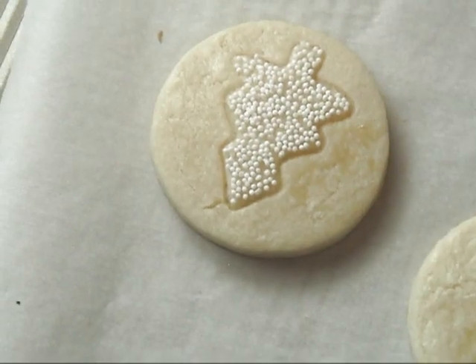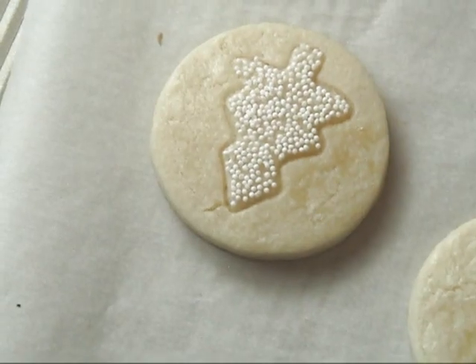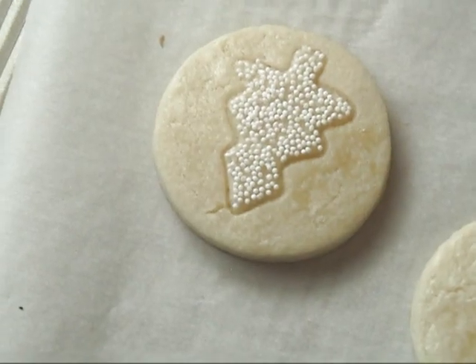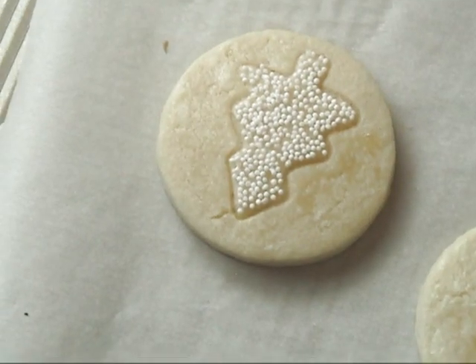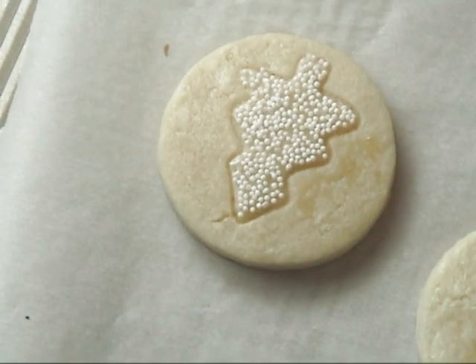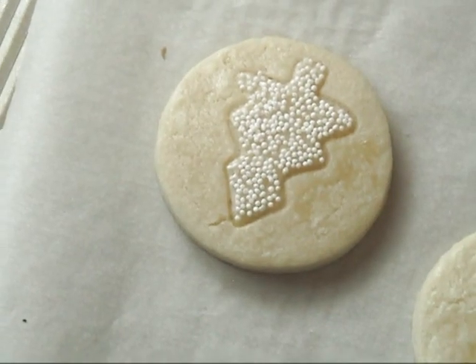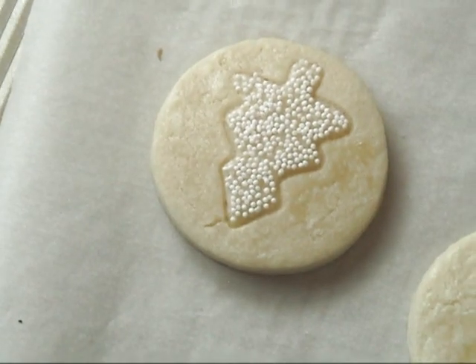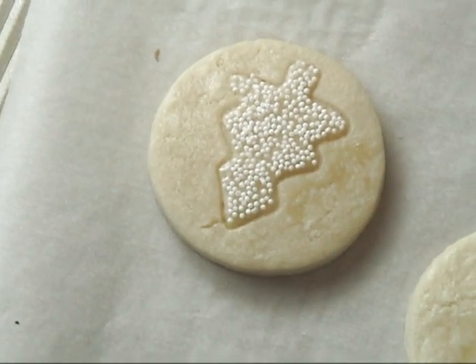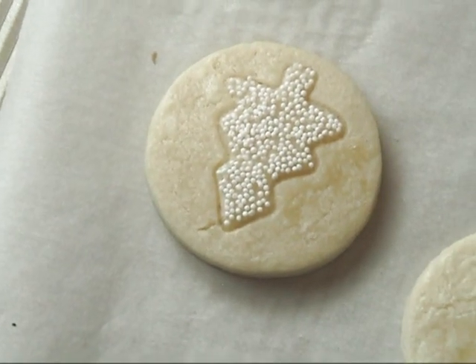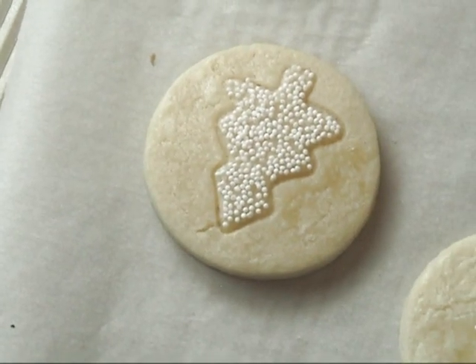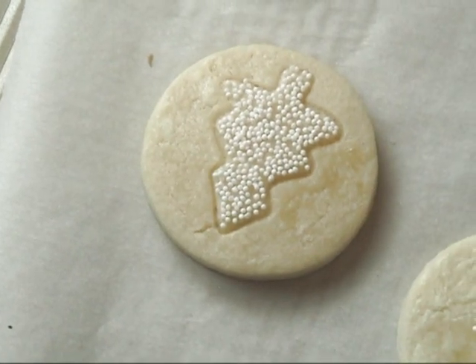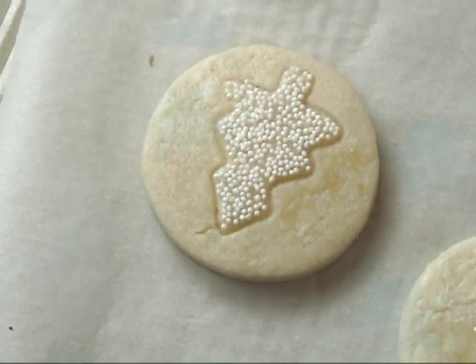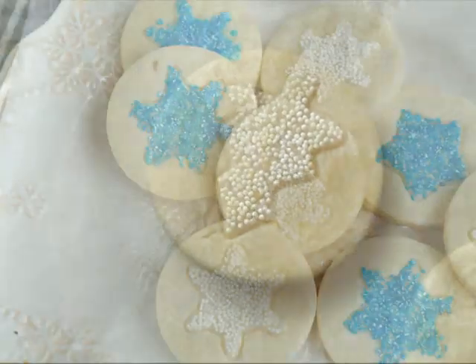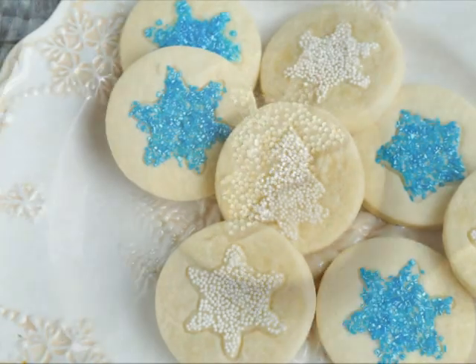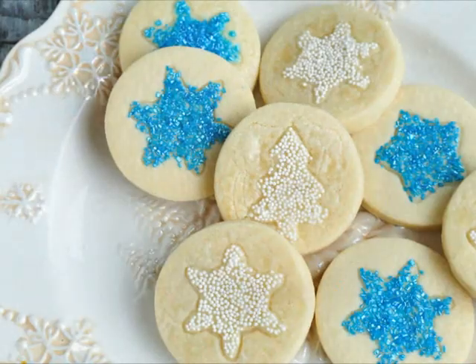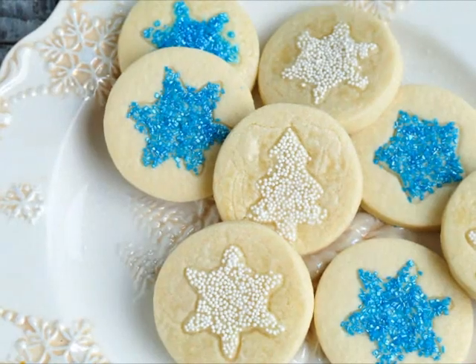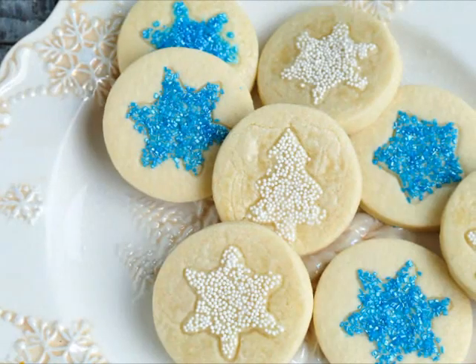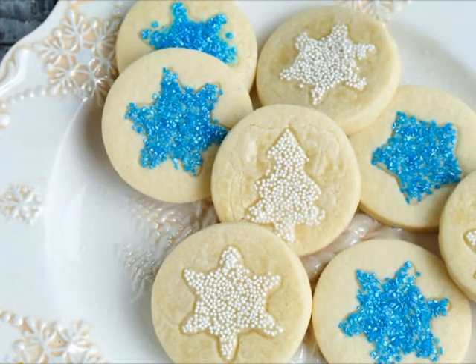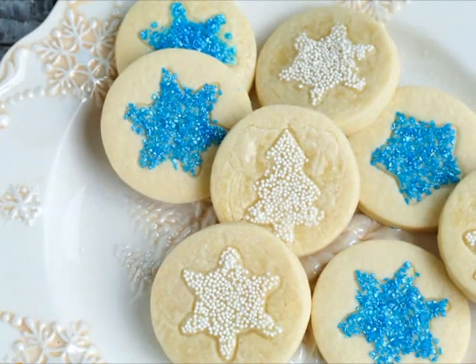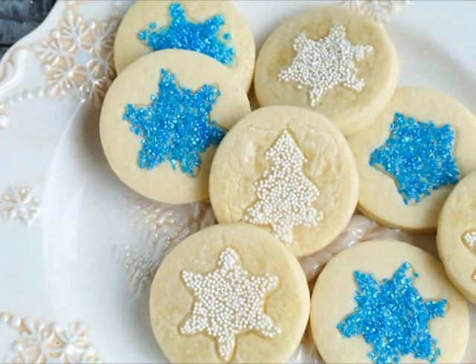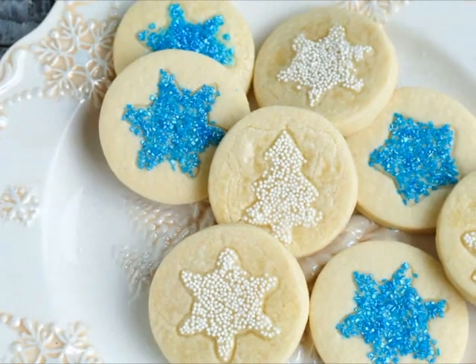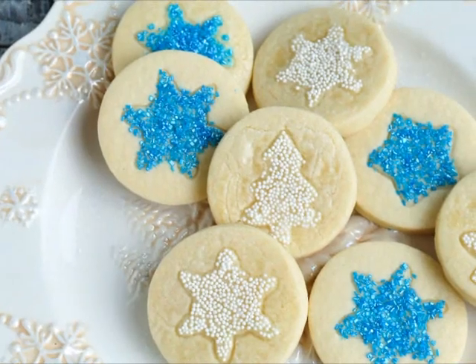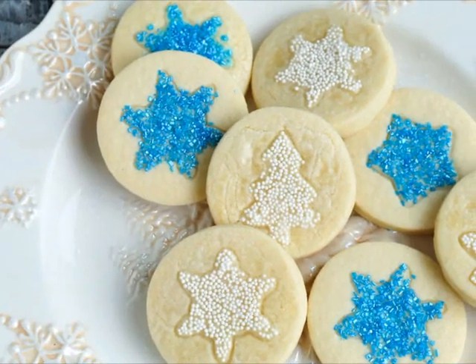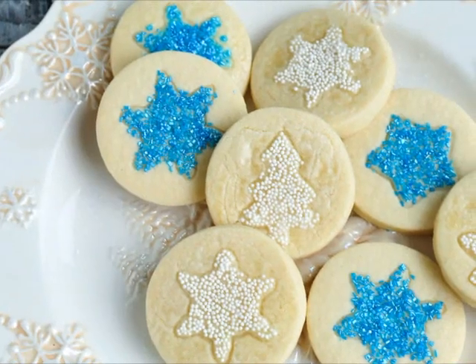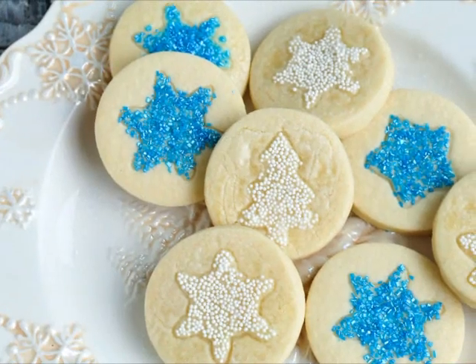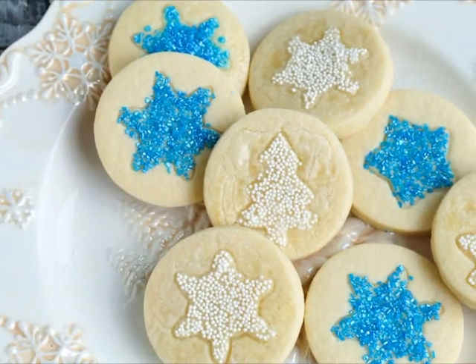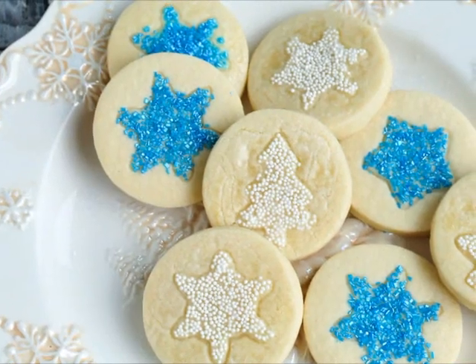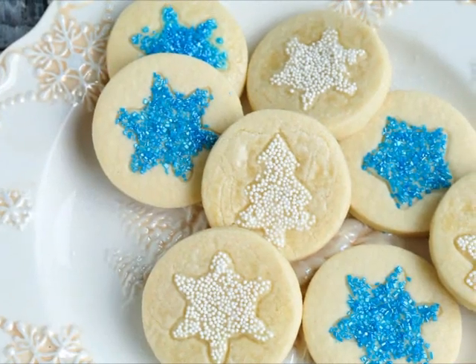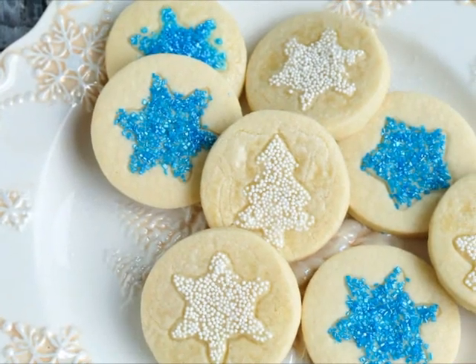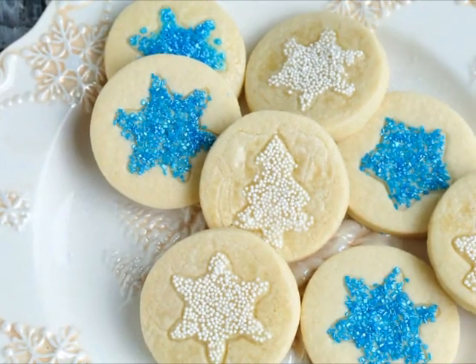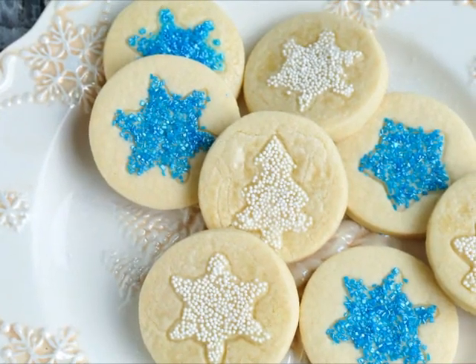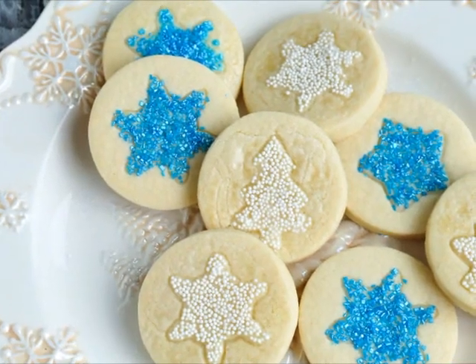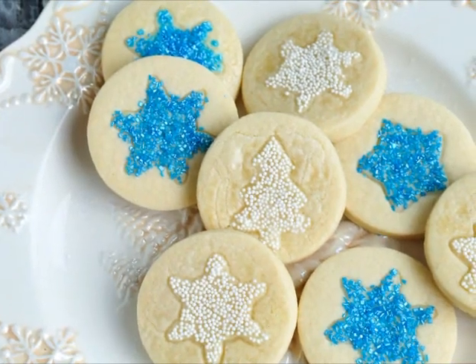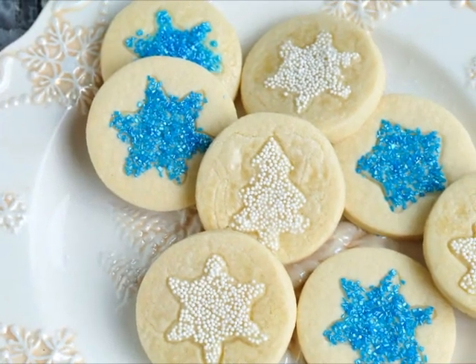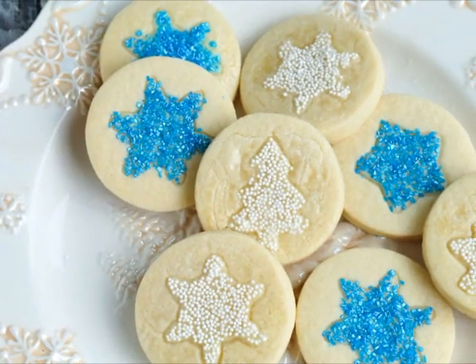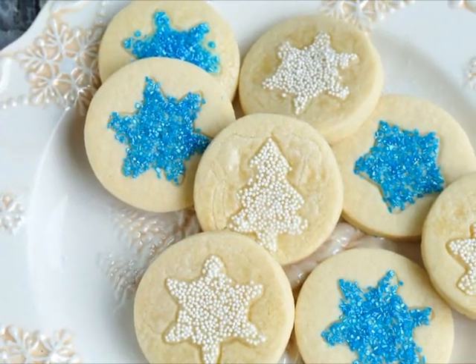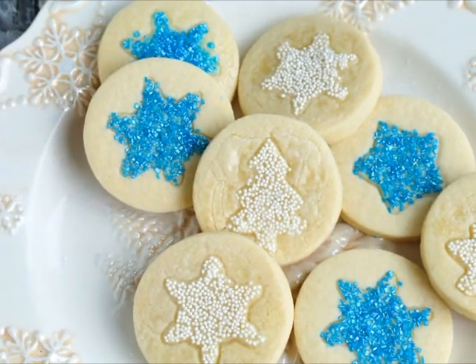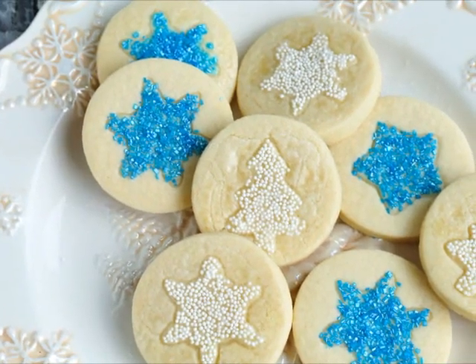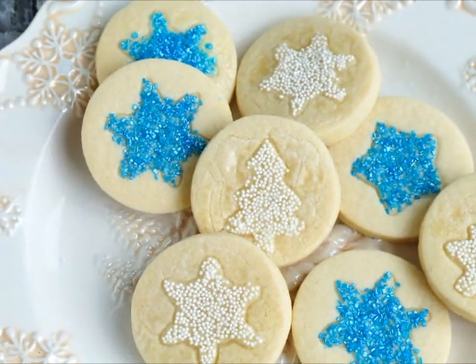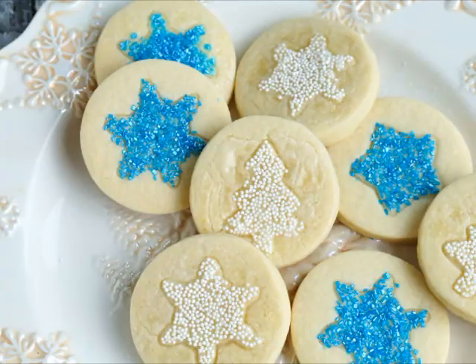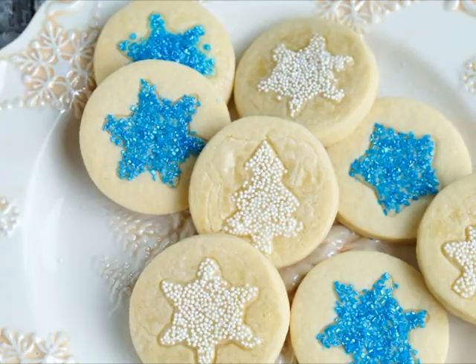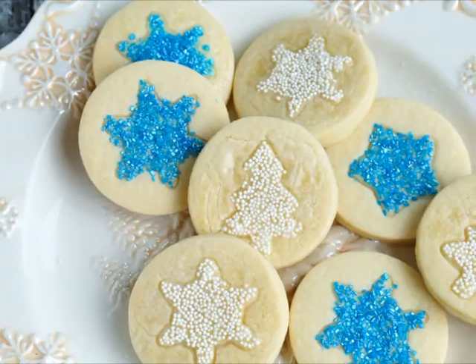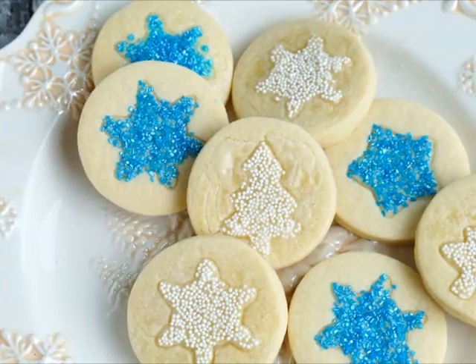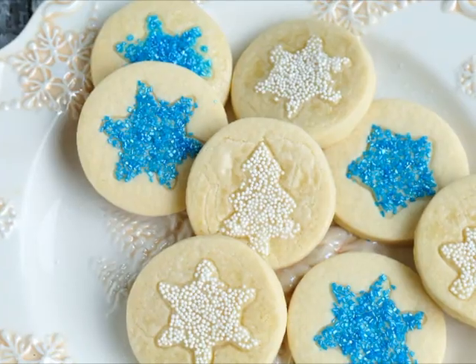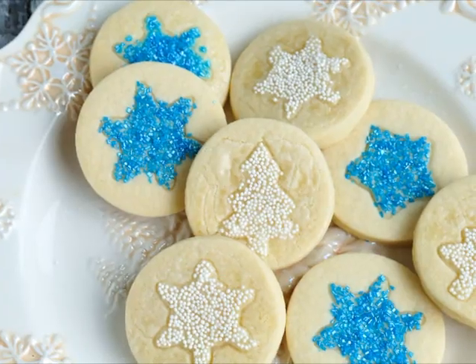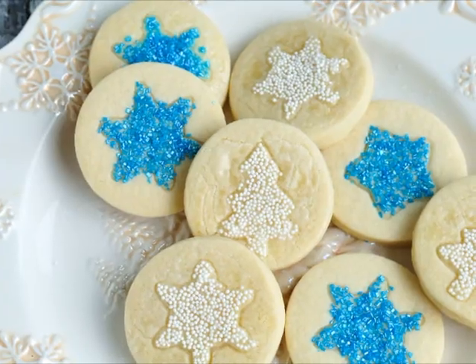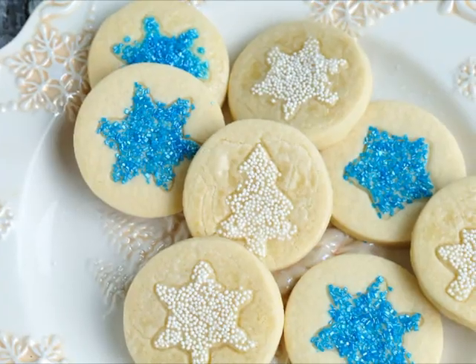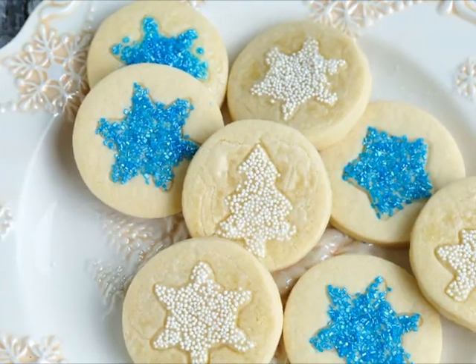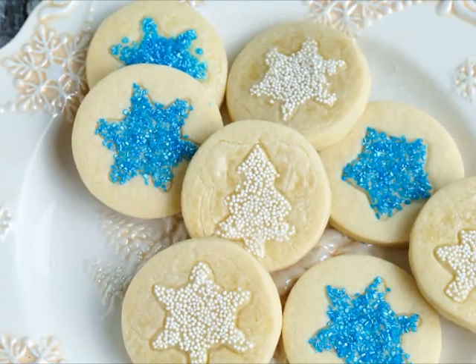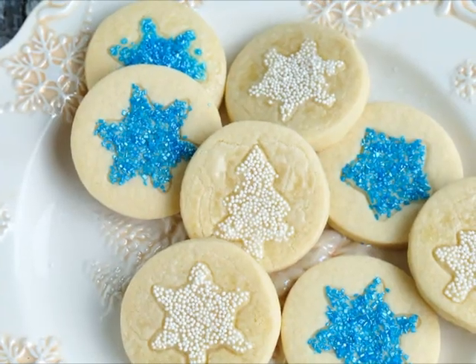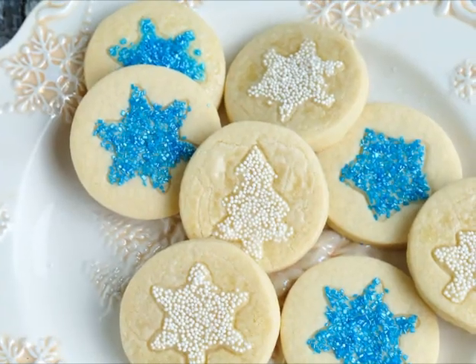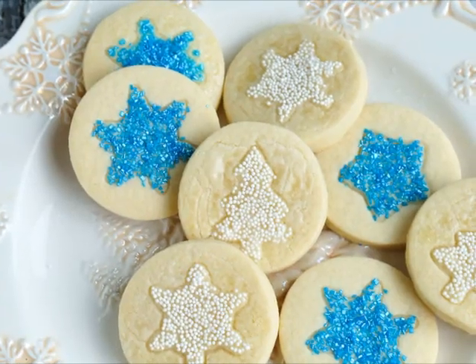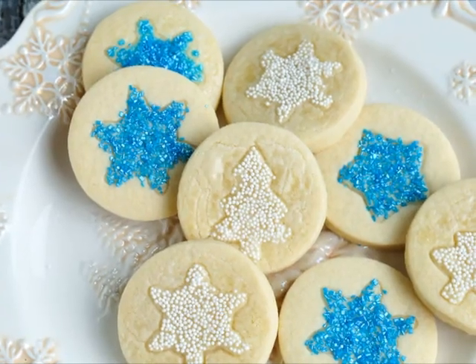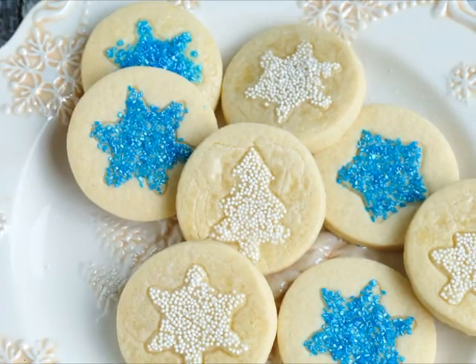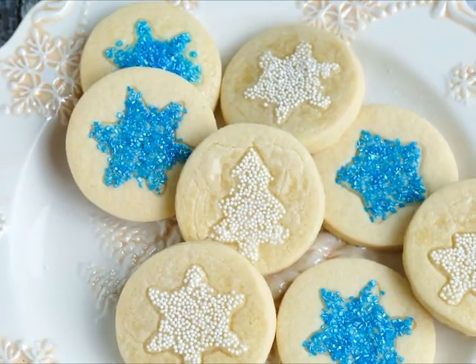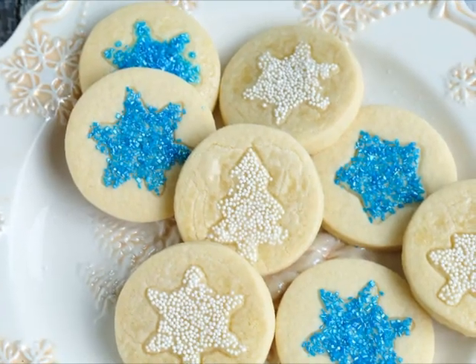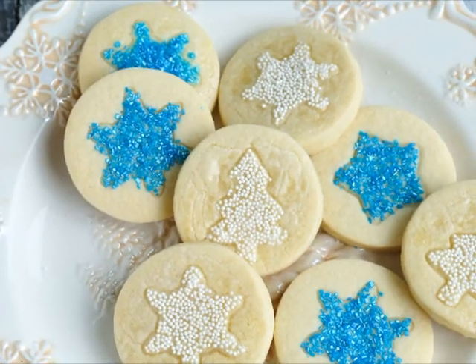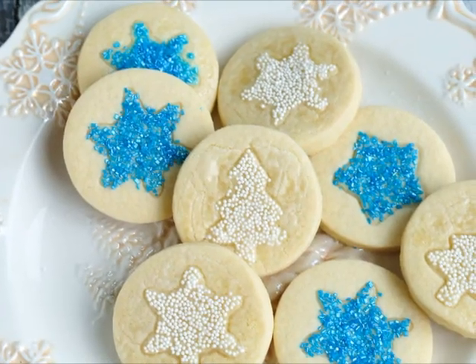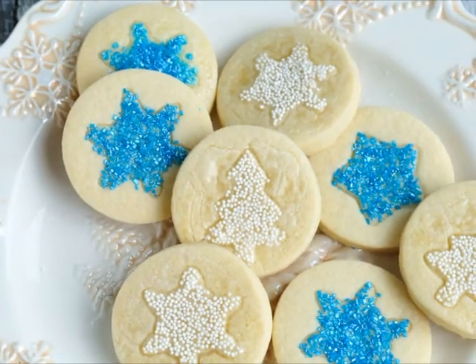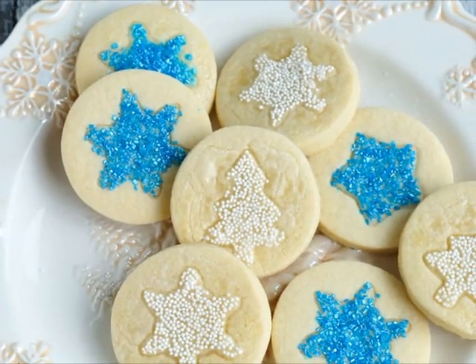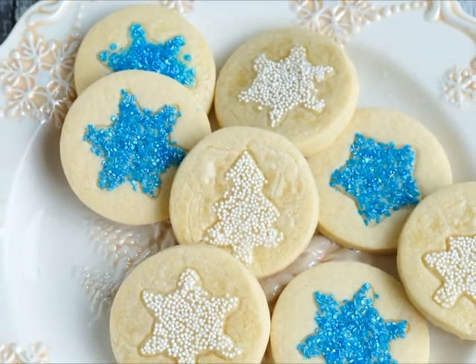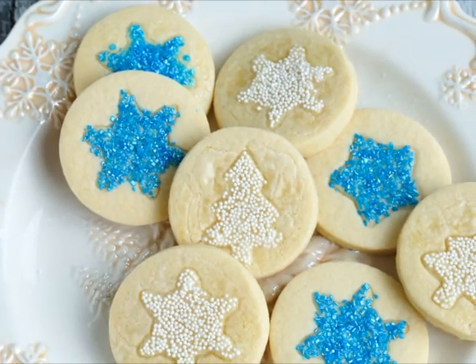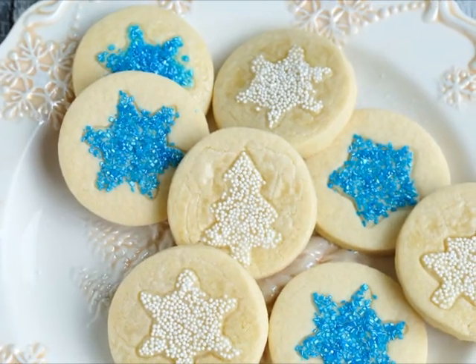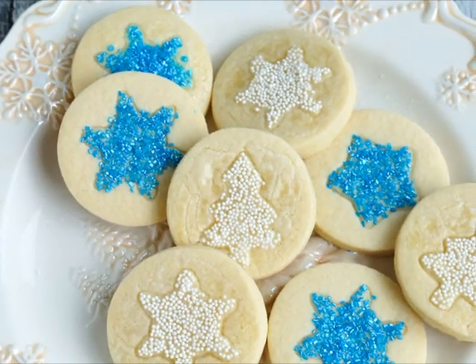Once baked you're going to have a little sheen on top, and then you just have to let the cookies cool. Thanks for watching and I'll see you next time — Merry Christmas!